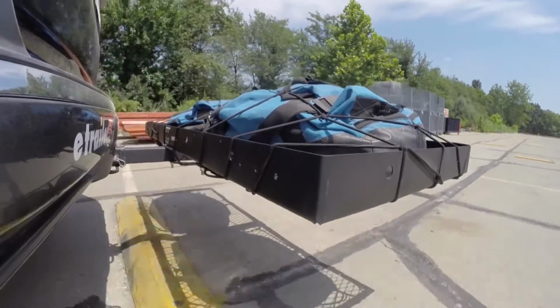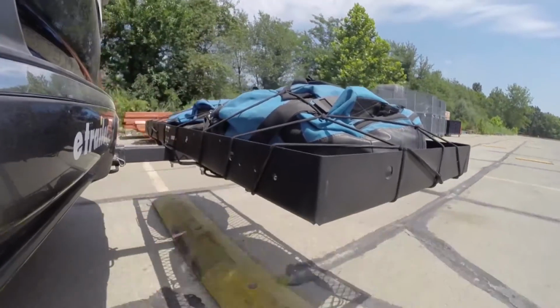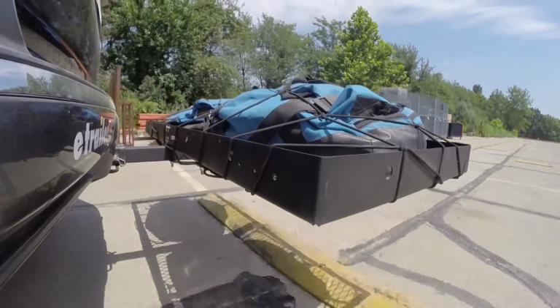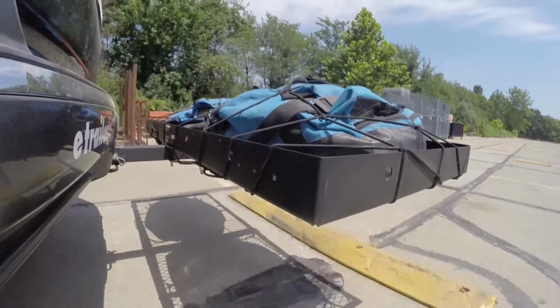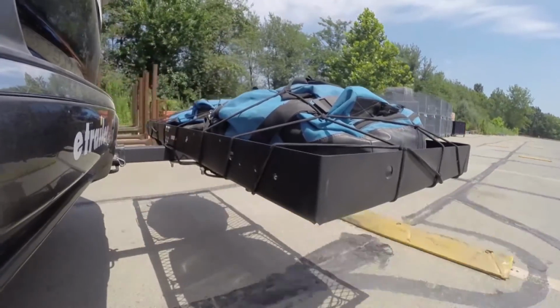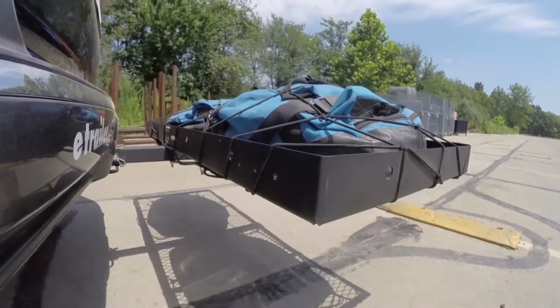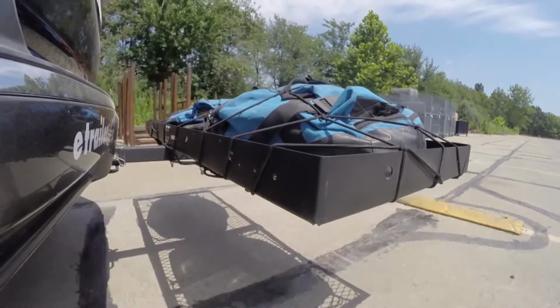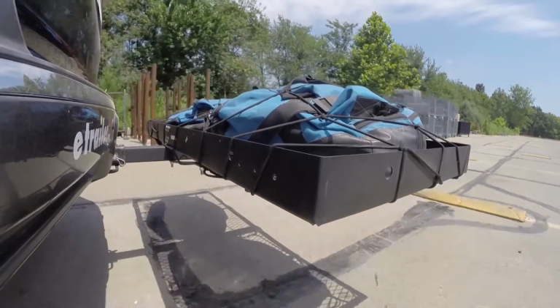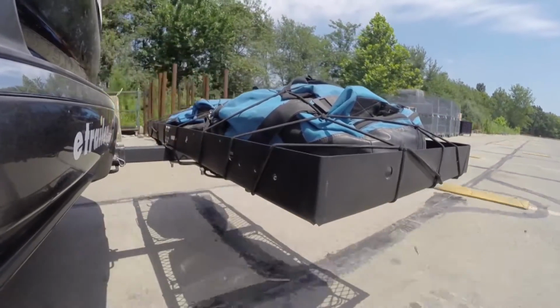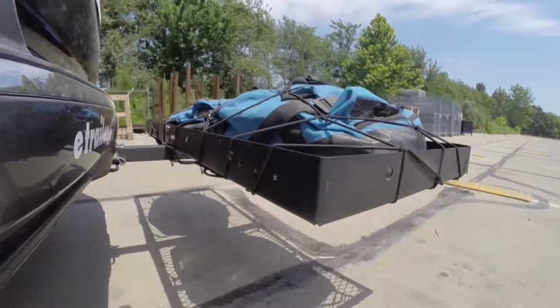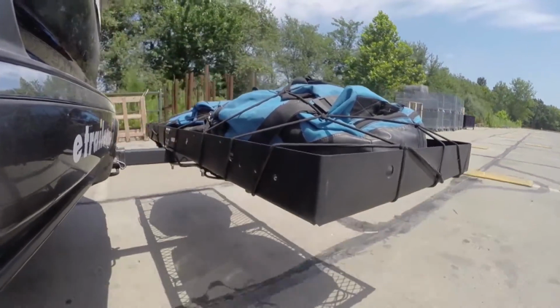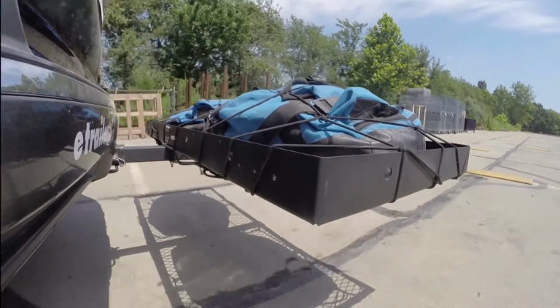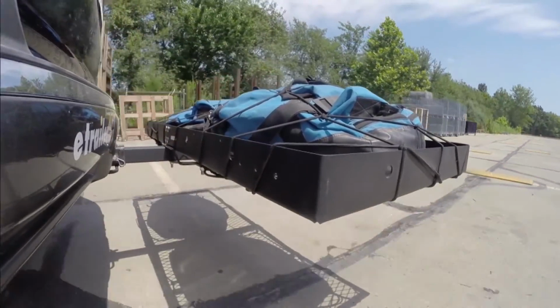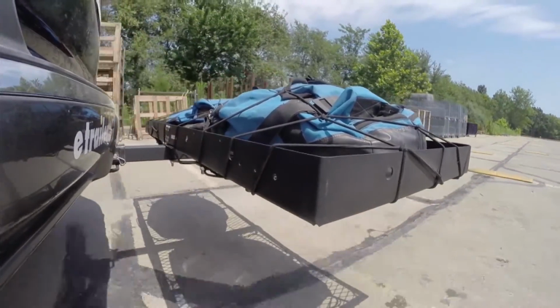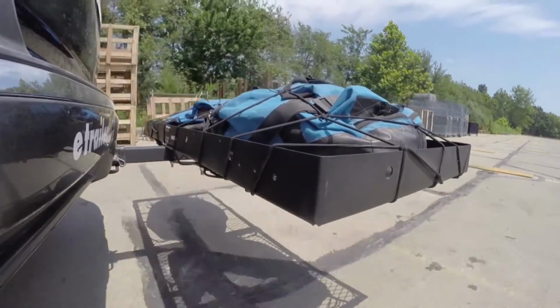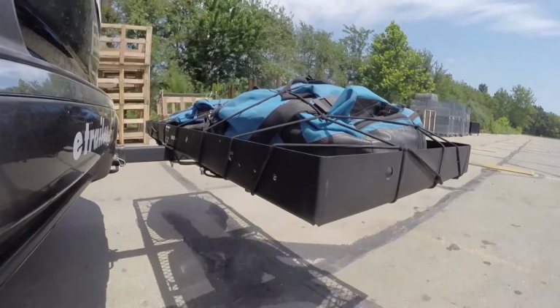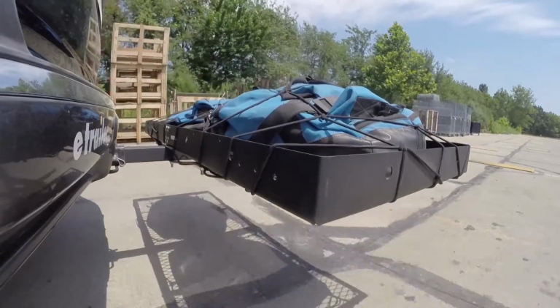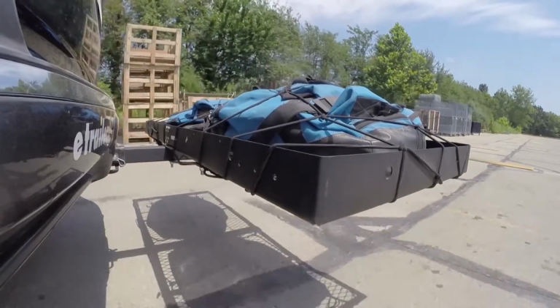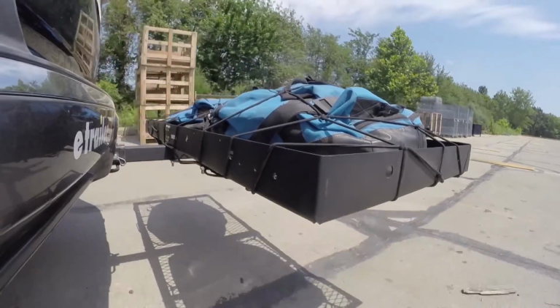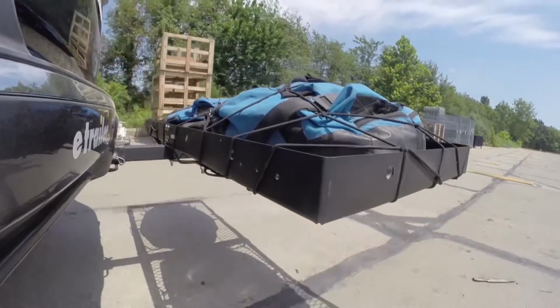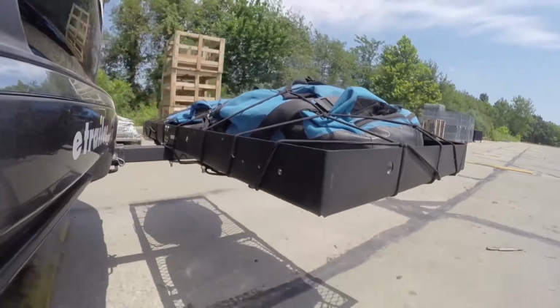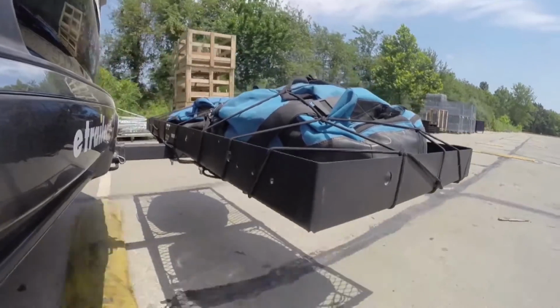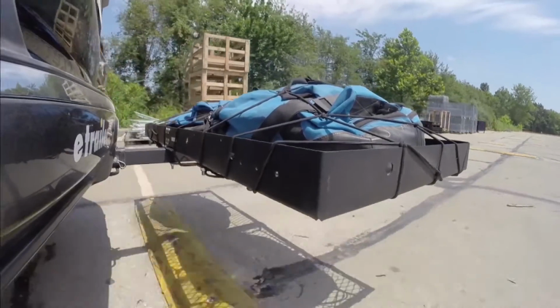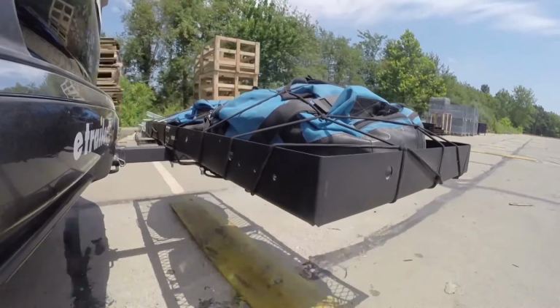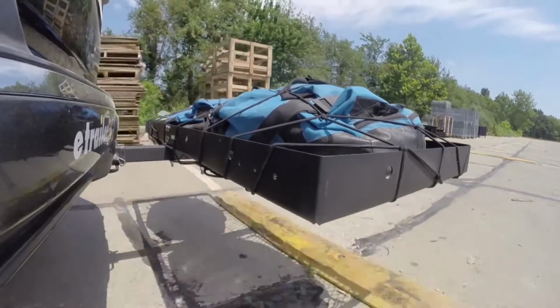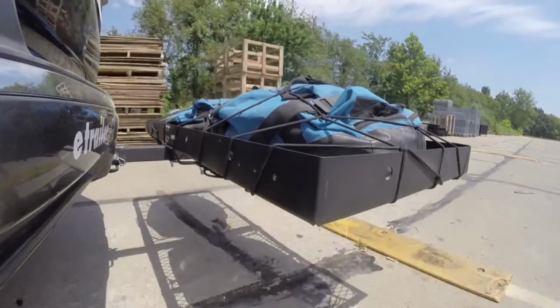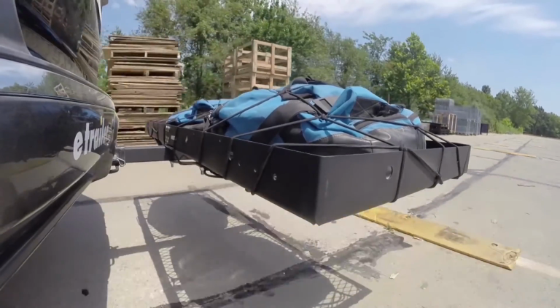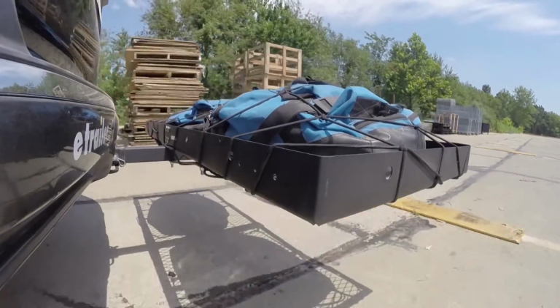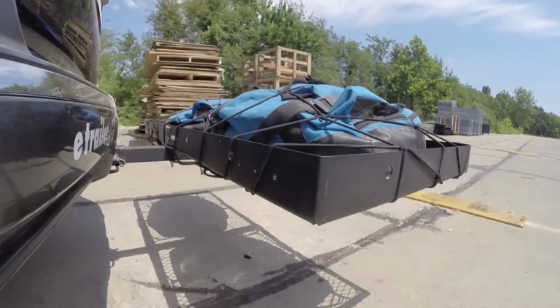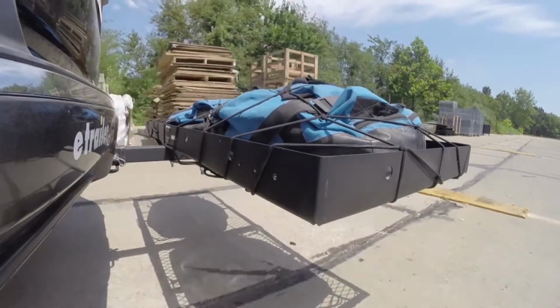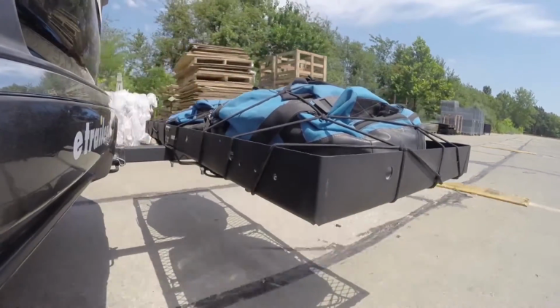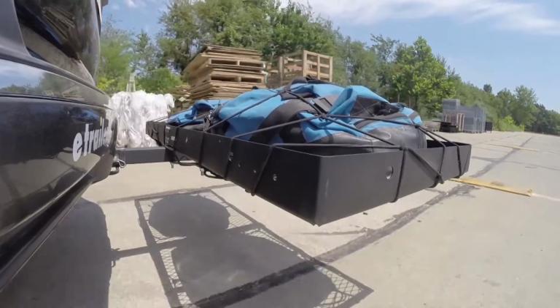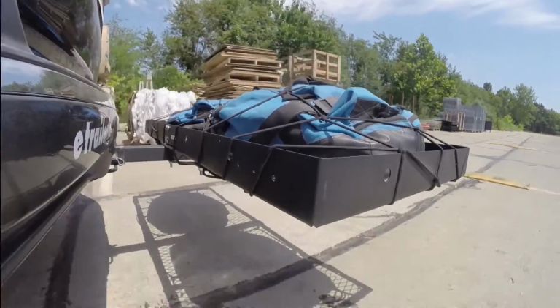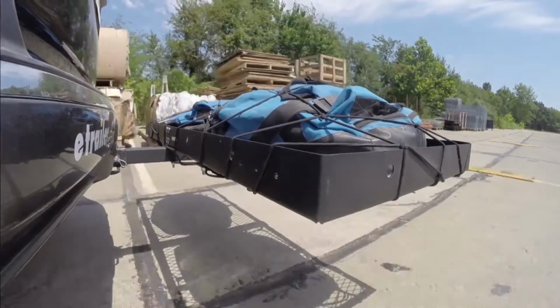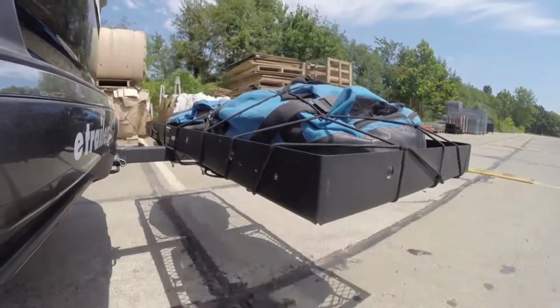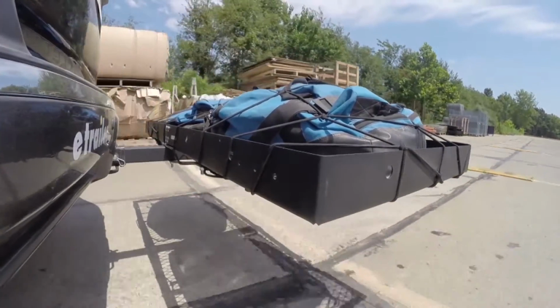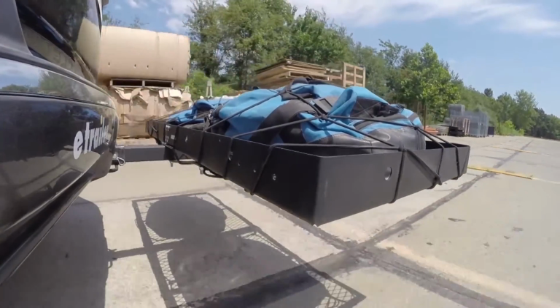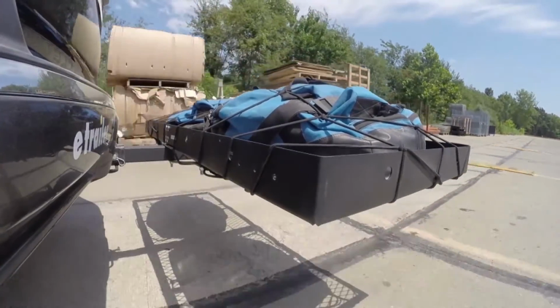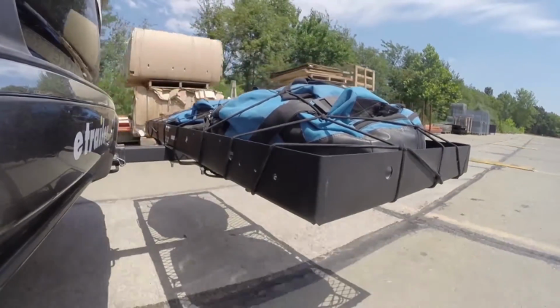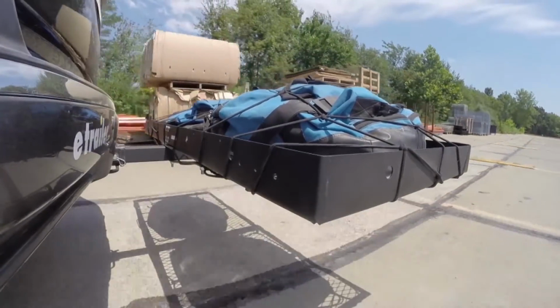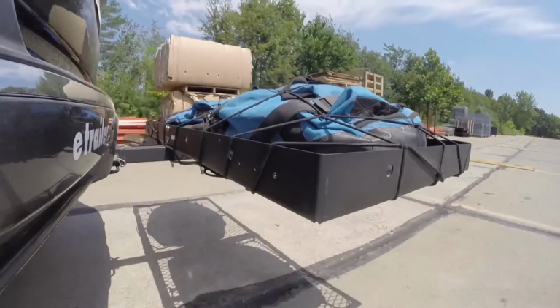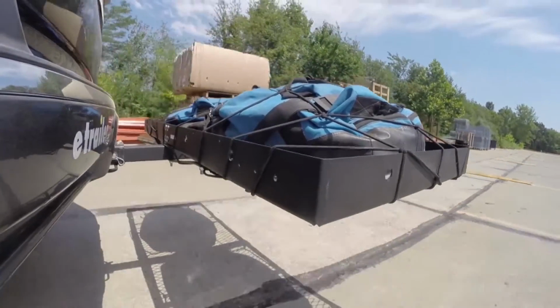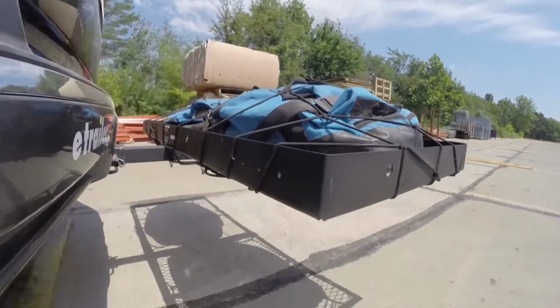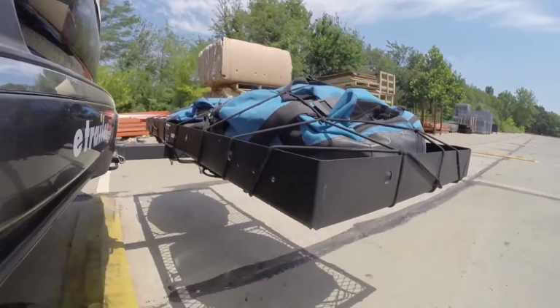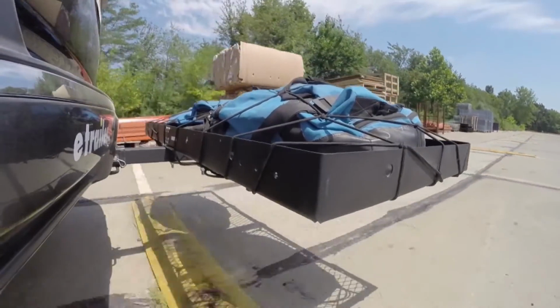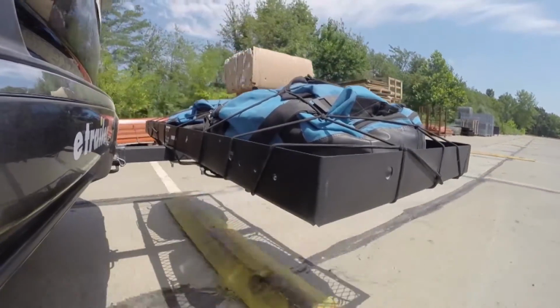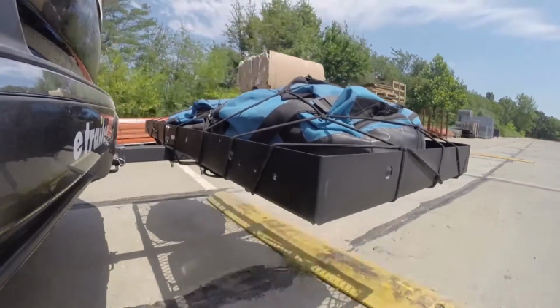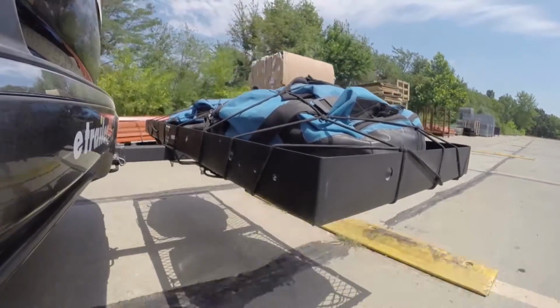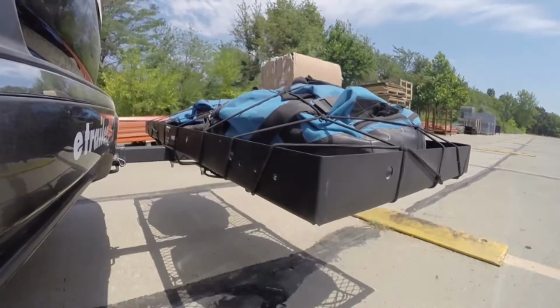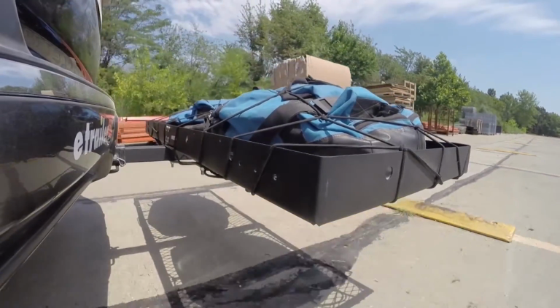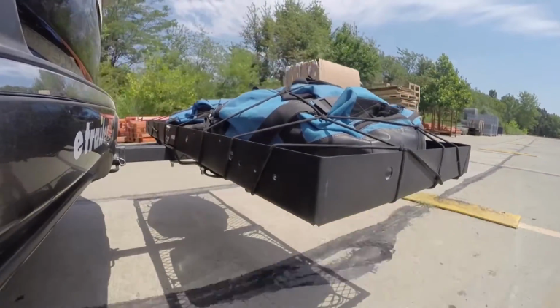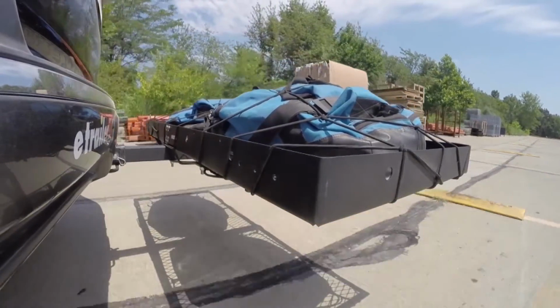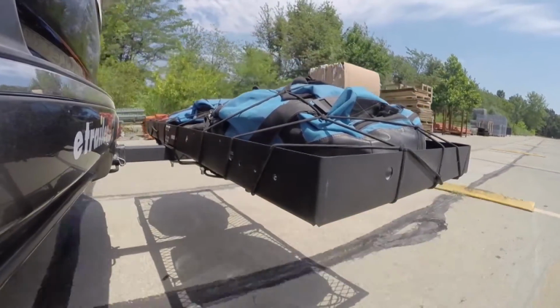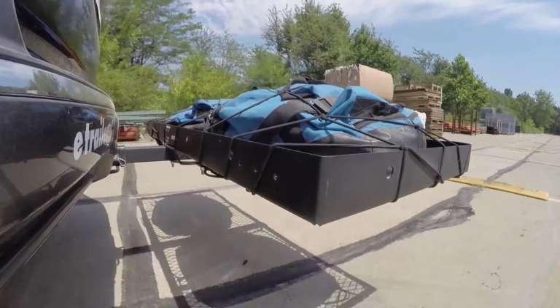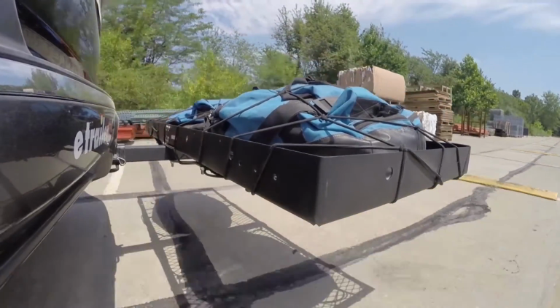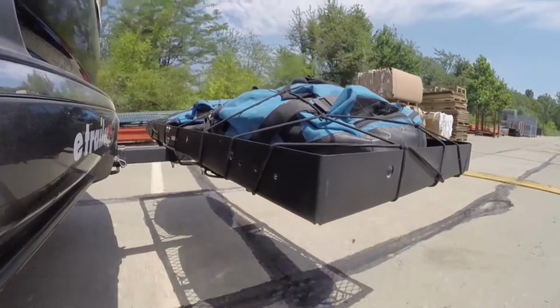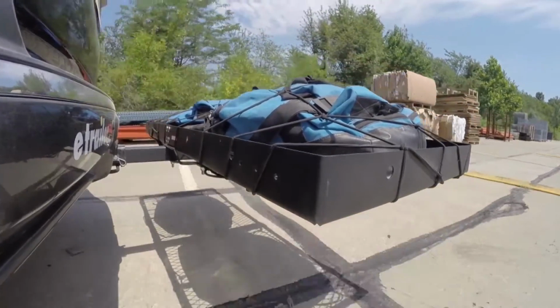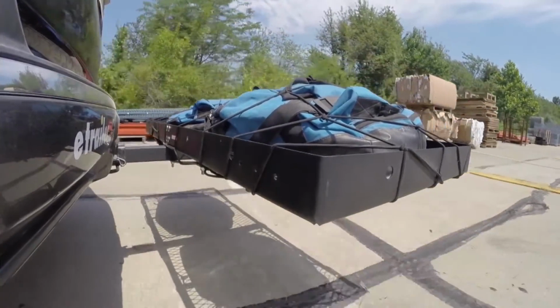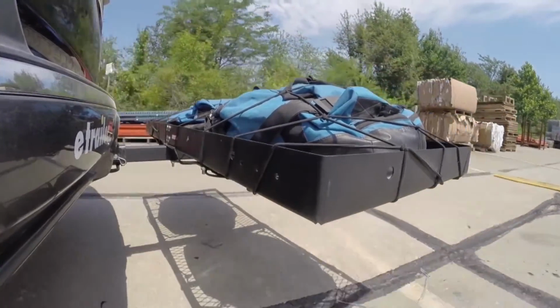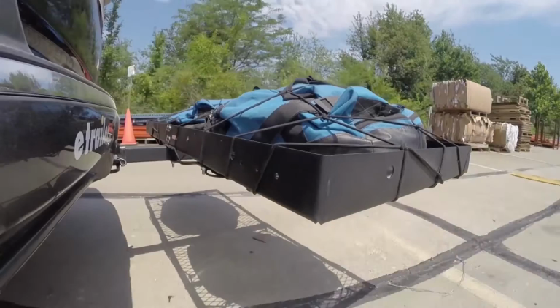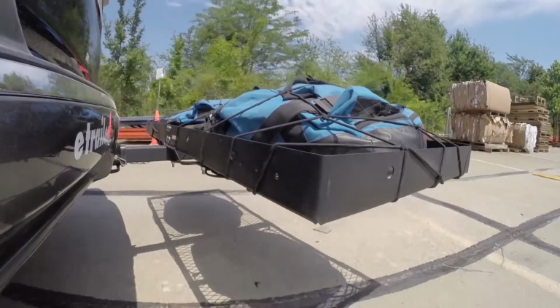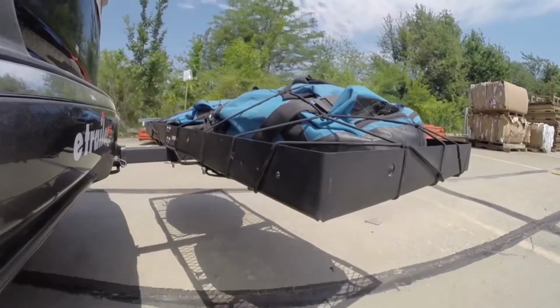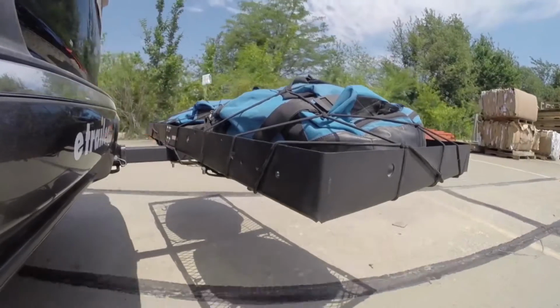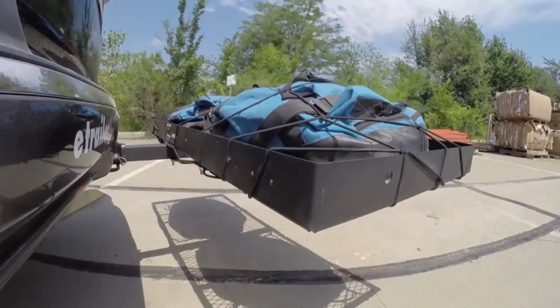Once we get to the full speed bumps we'll see the up and down action. This will be just like driving in and out of a parking lot, garage, or driveway.